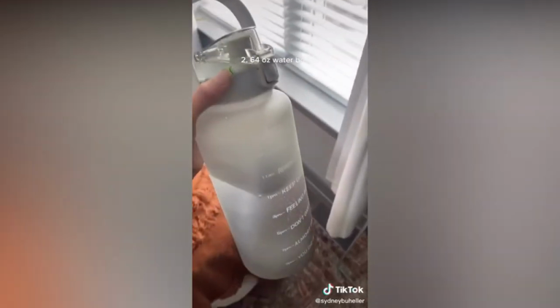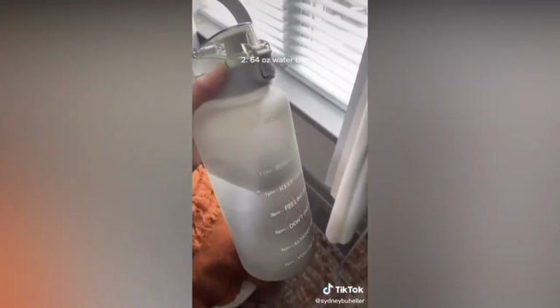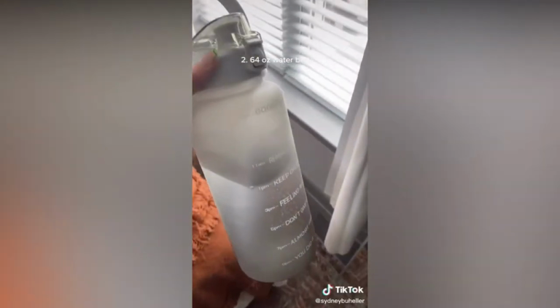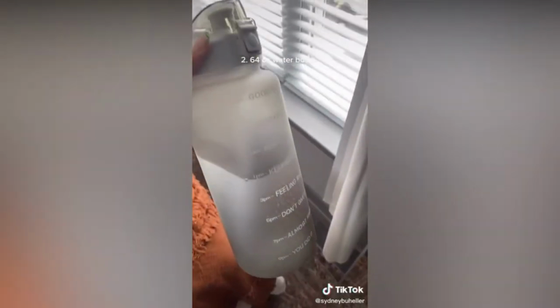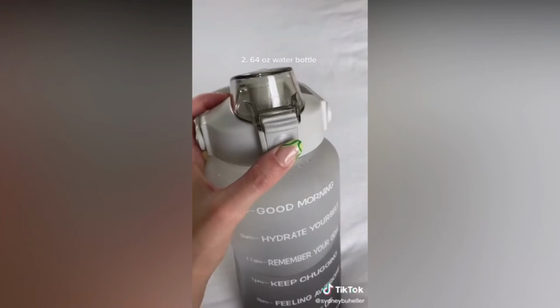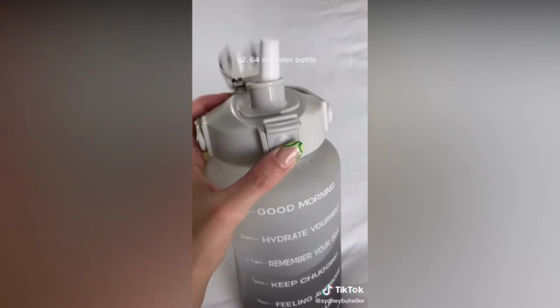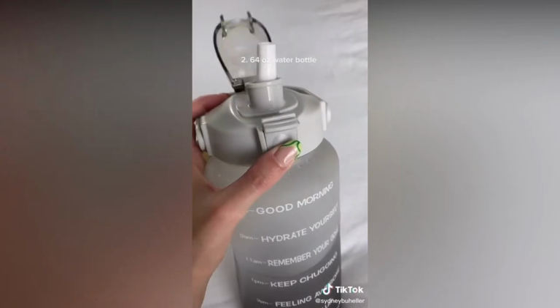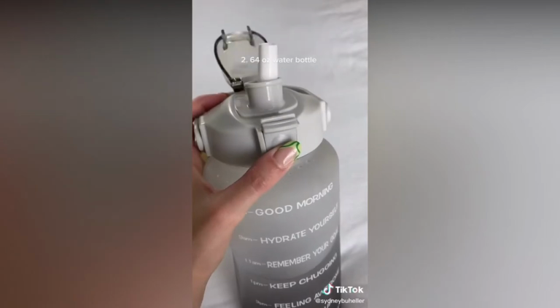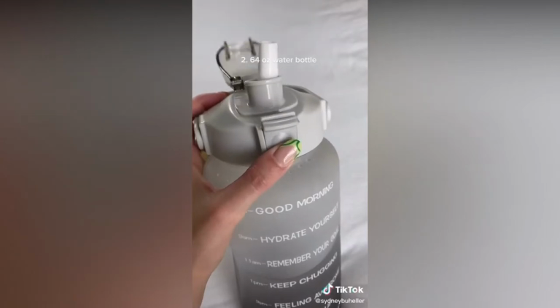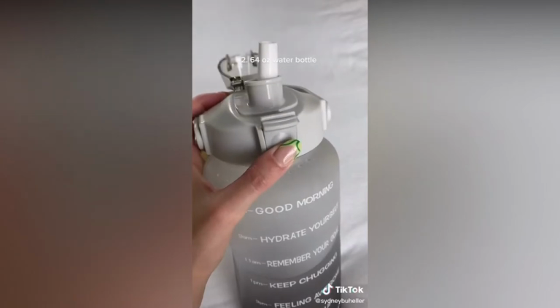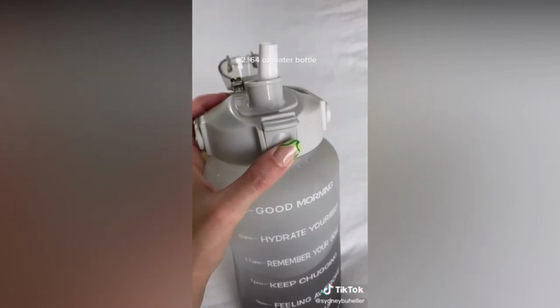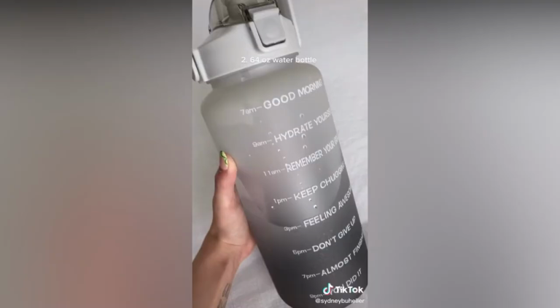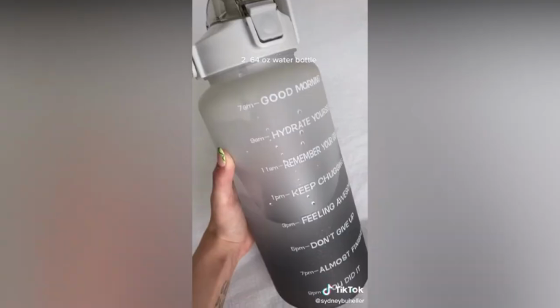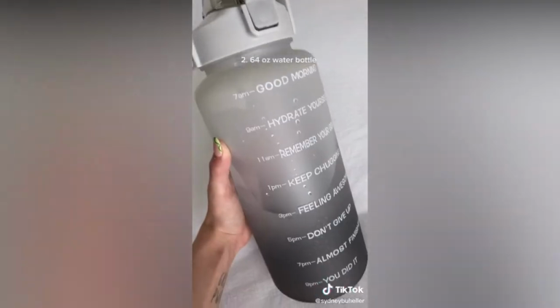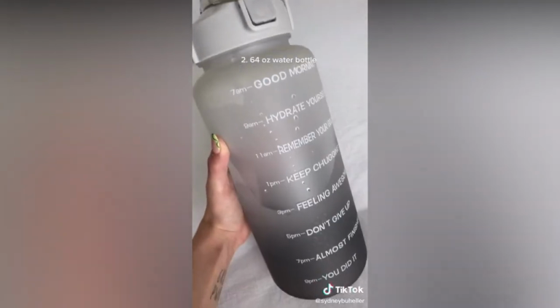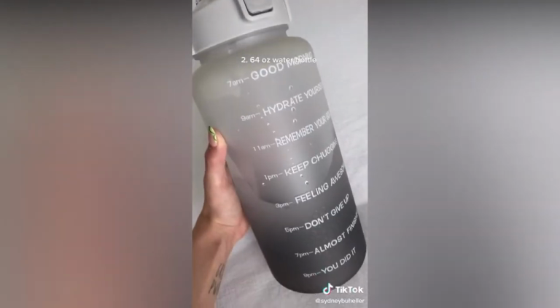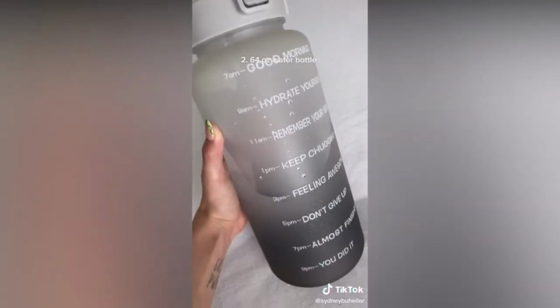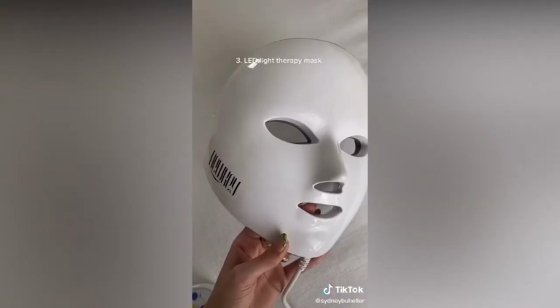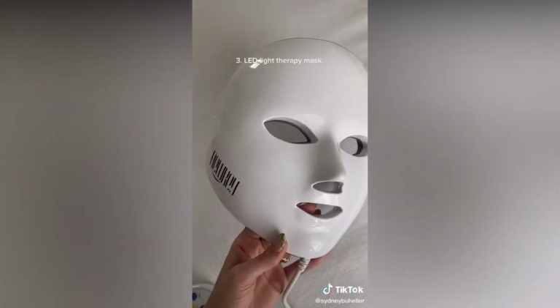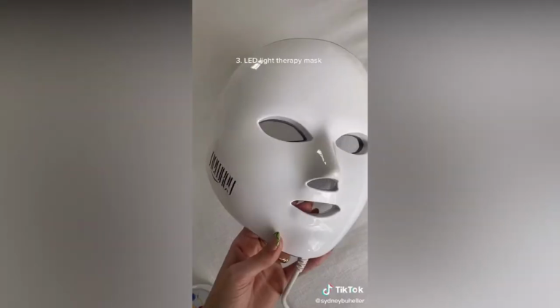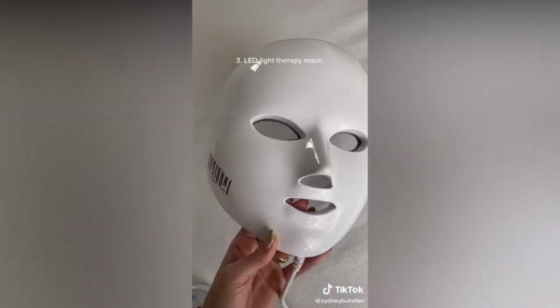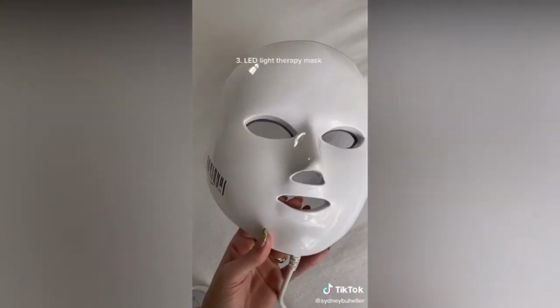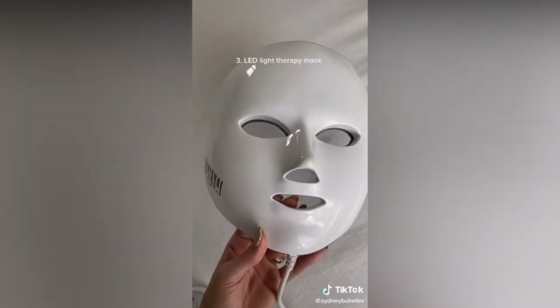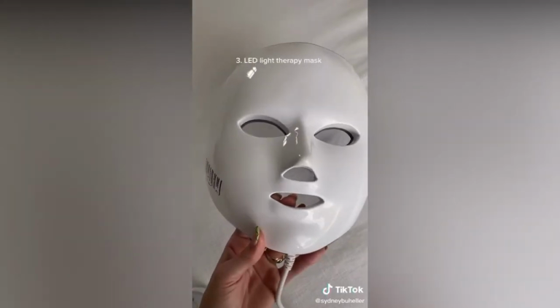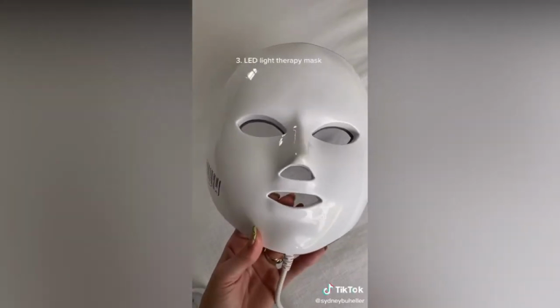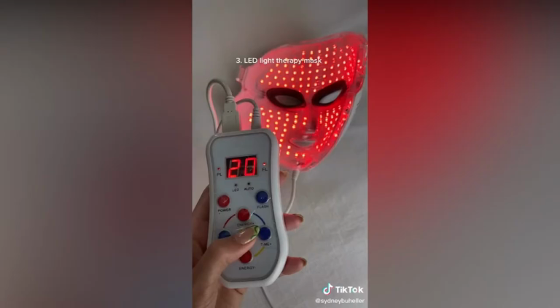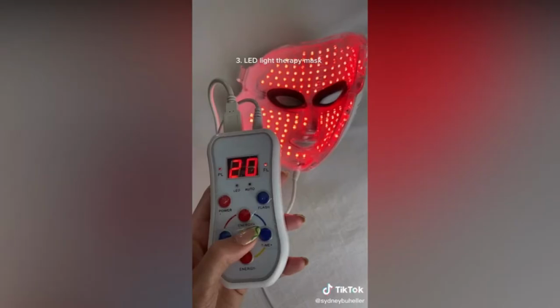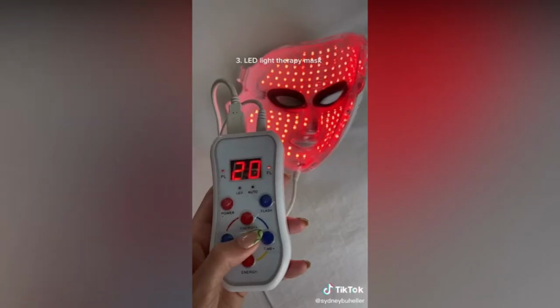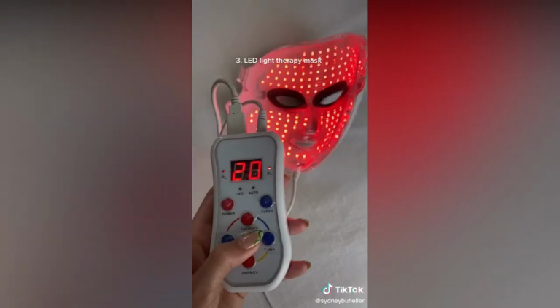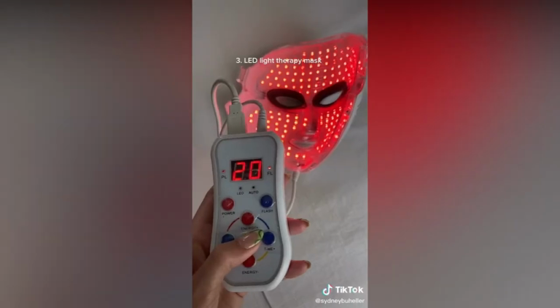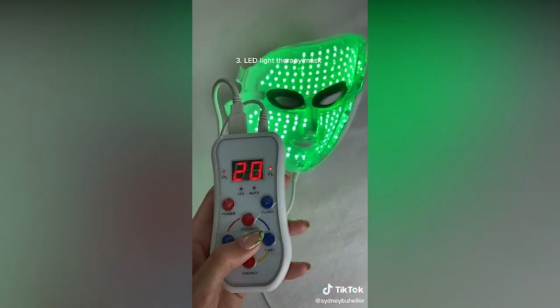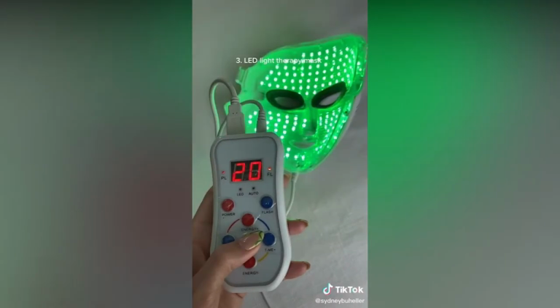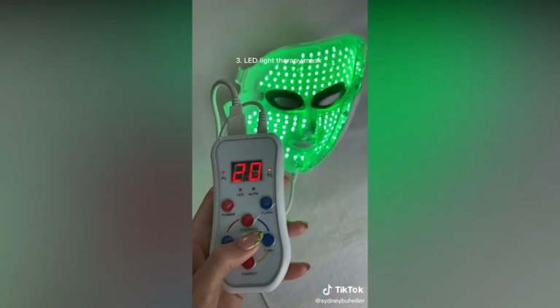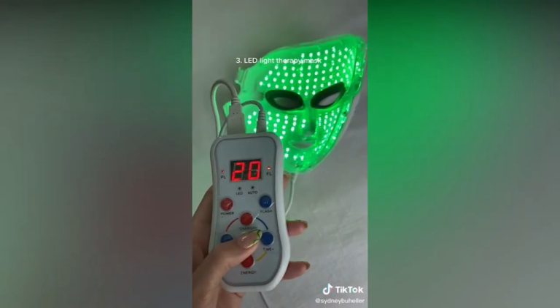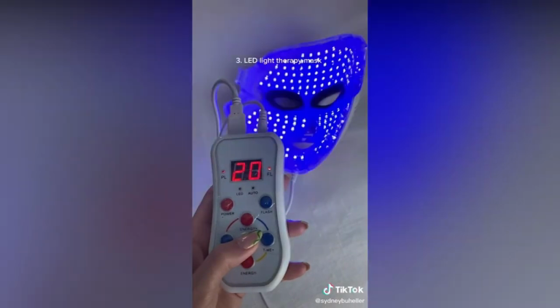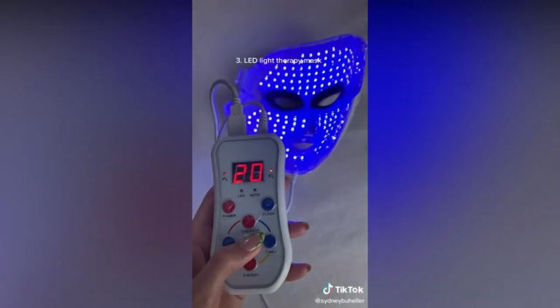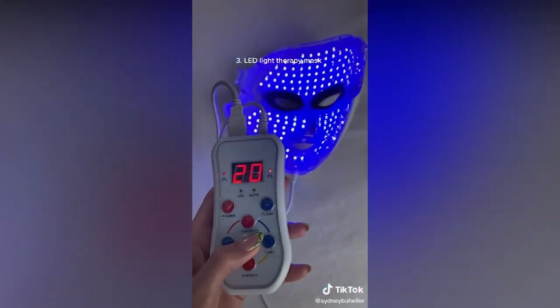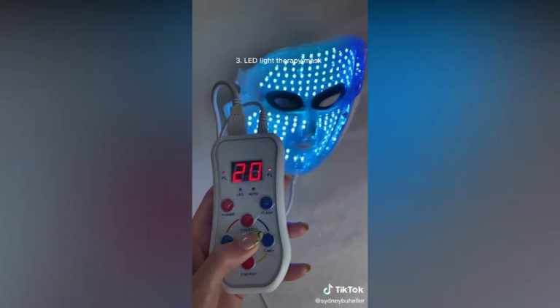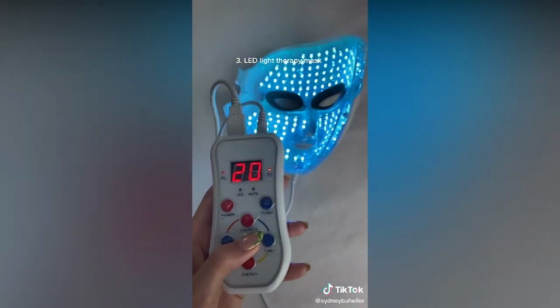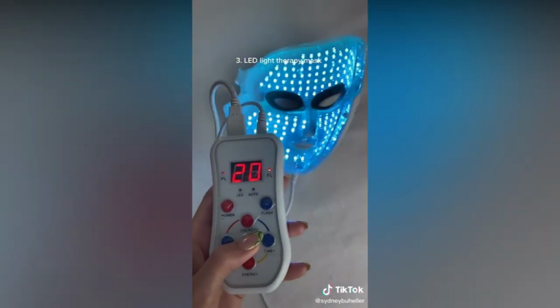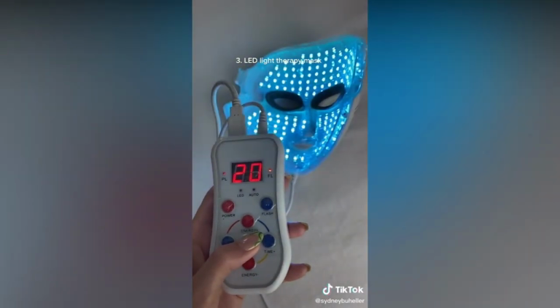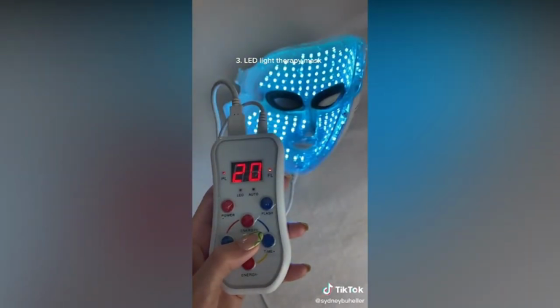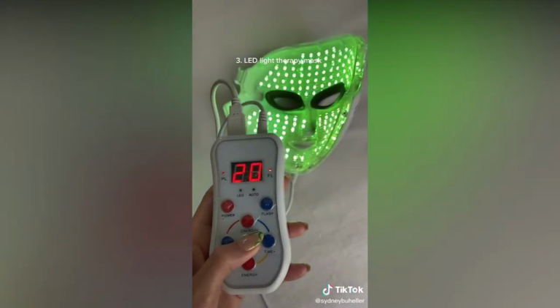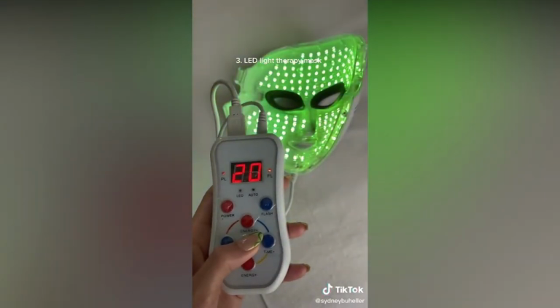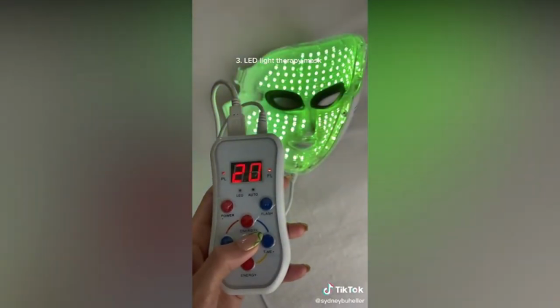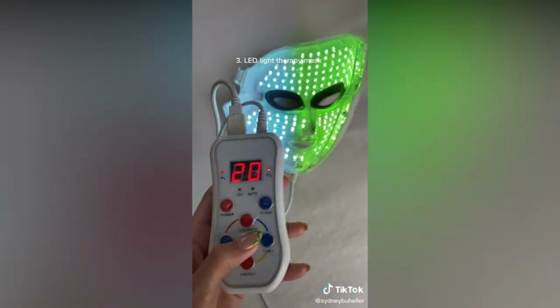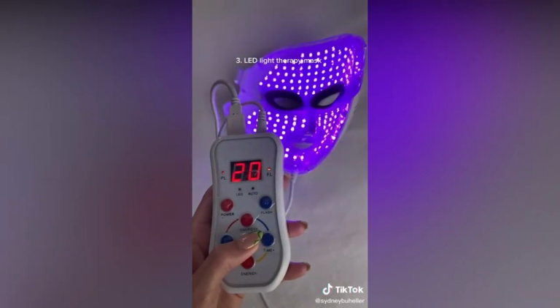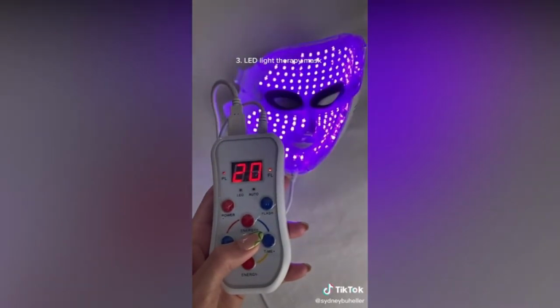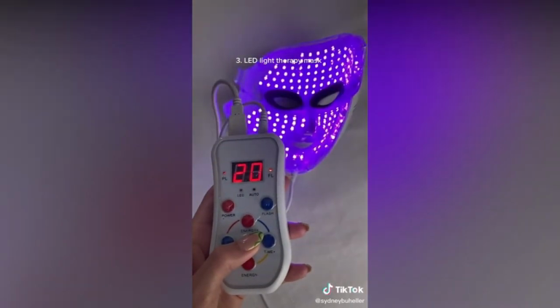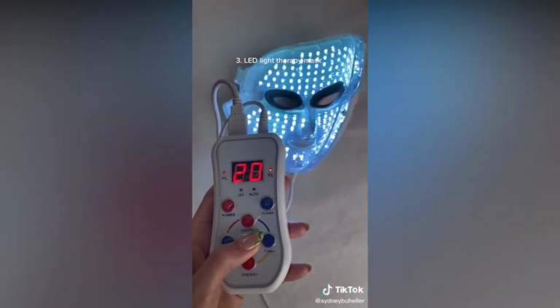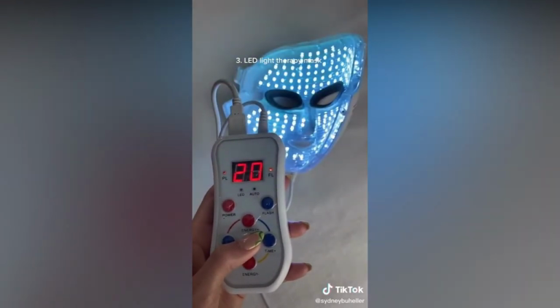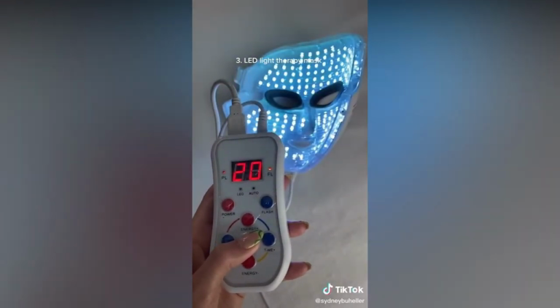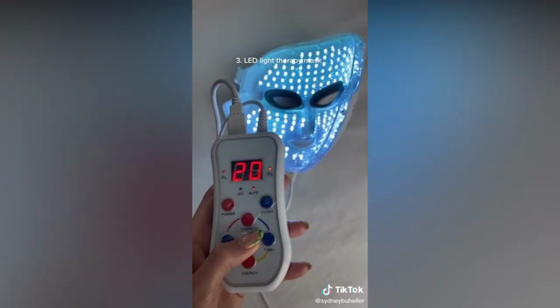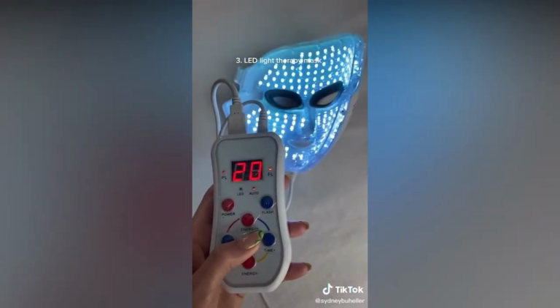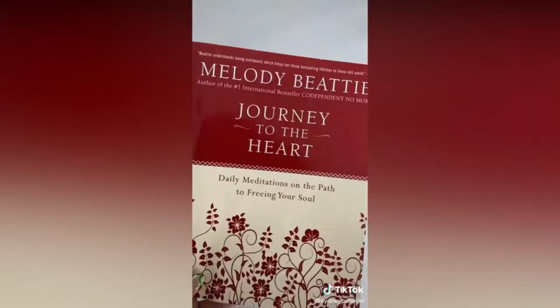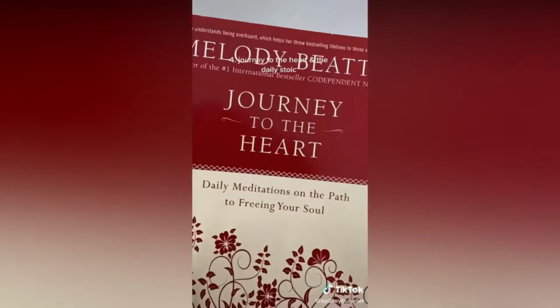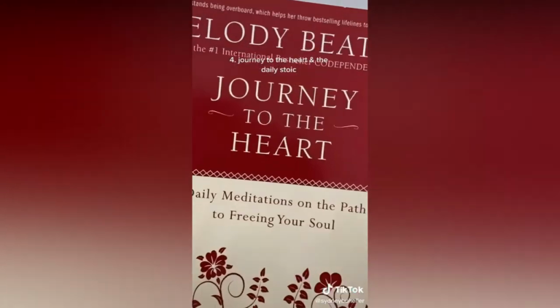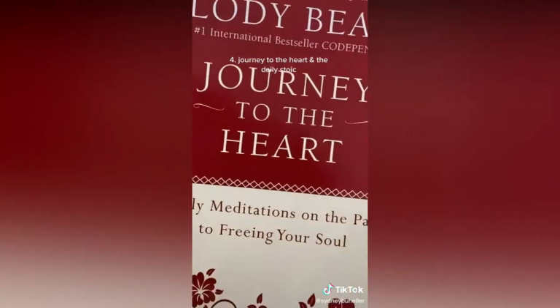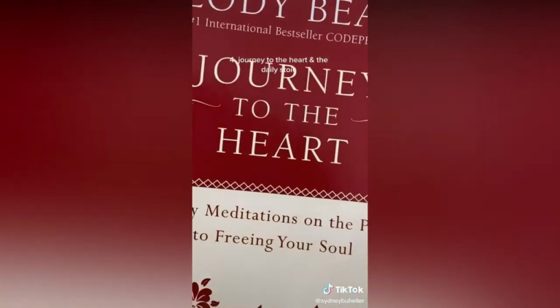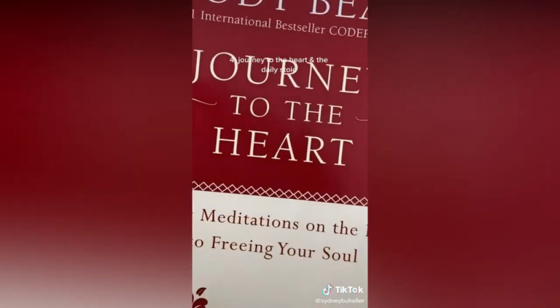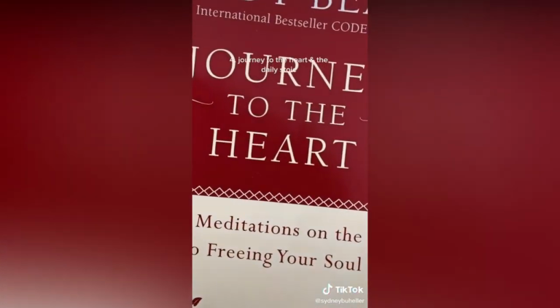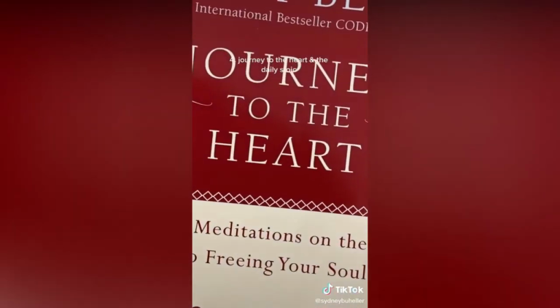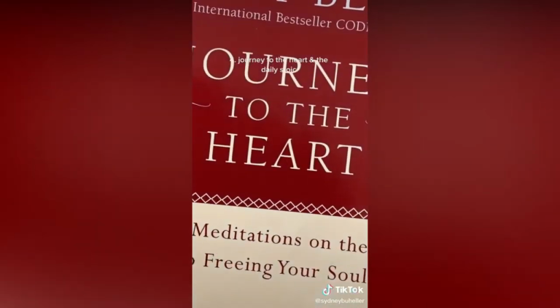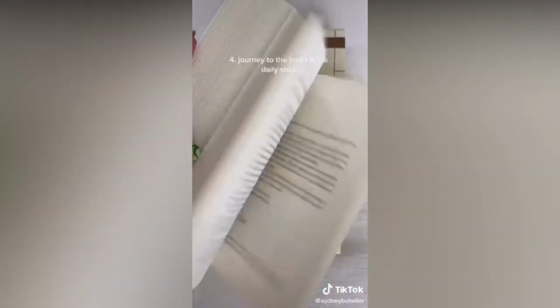The 64 ounce water bottle helps me stay really hydrated and I love the top on this one. I love using this LED light therapy mask to help with acne, acne scars, and anti-aging.